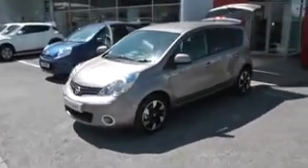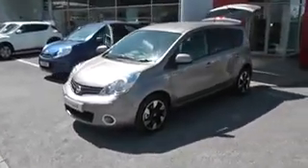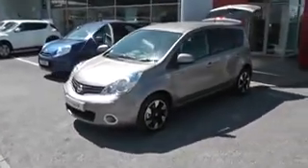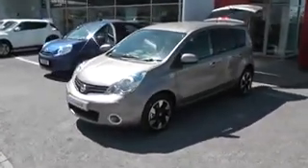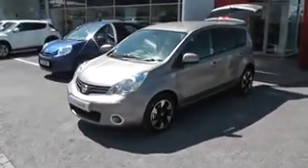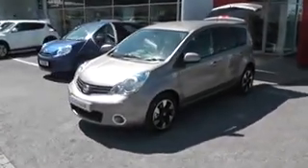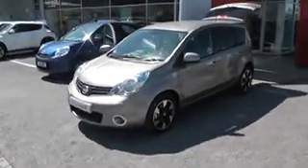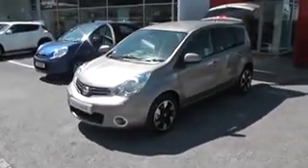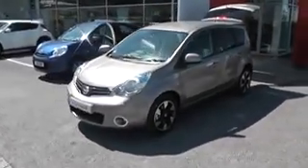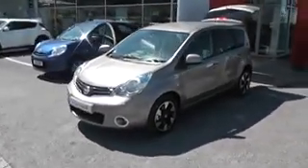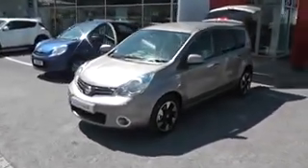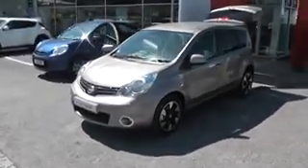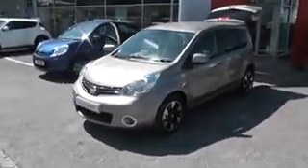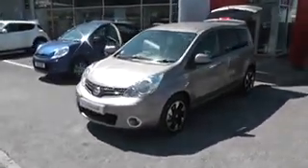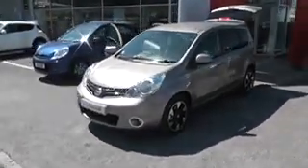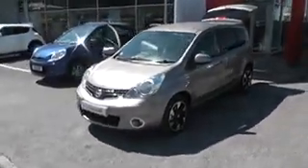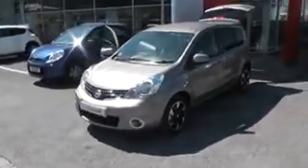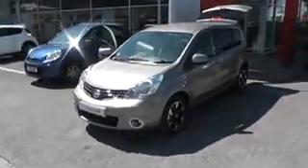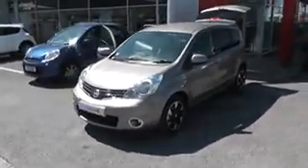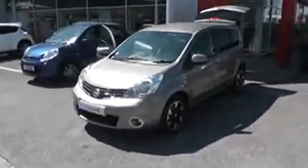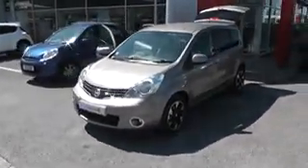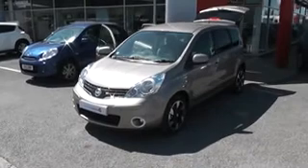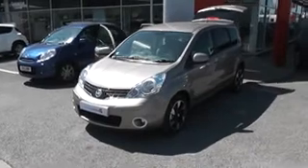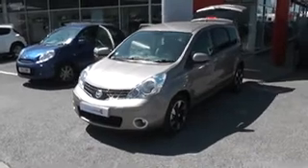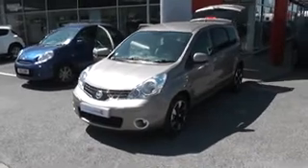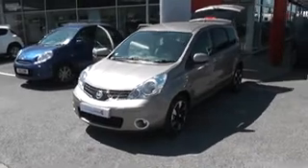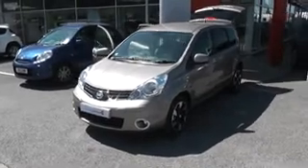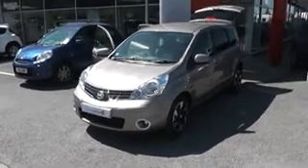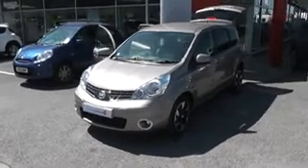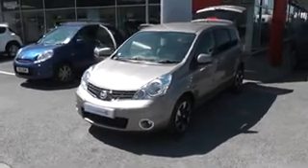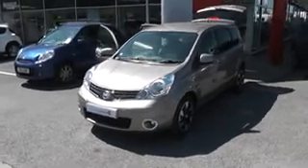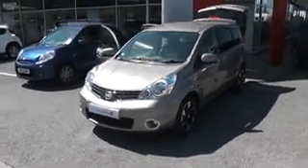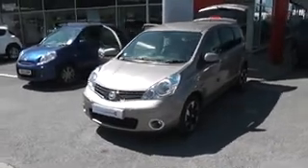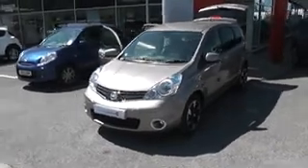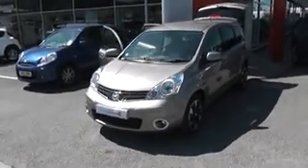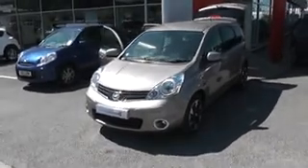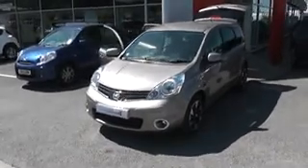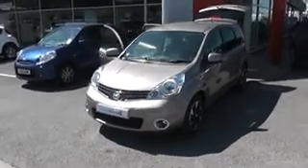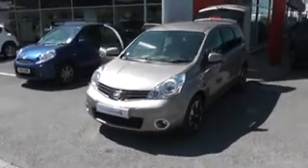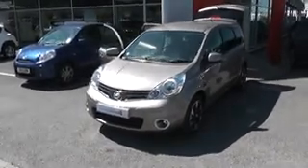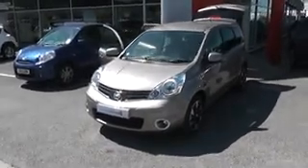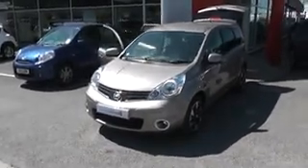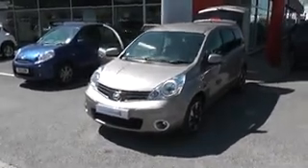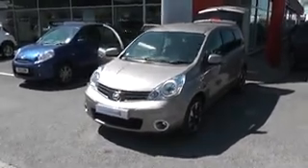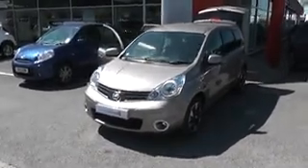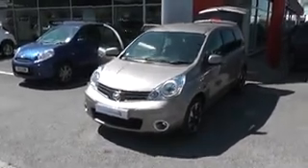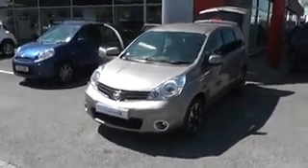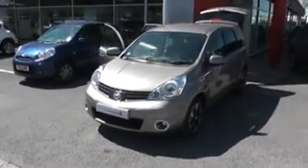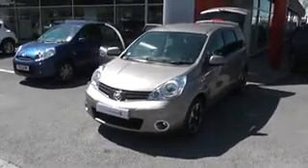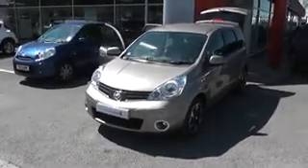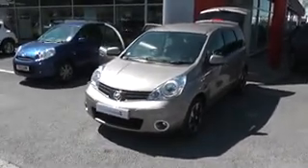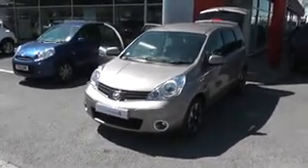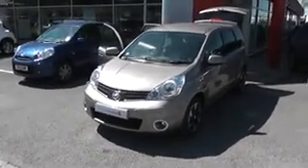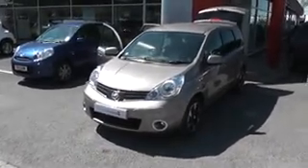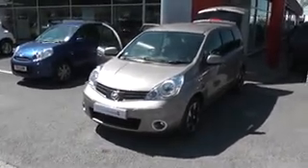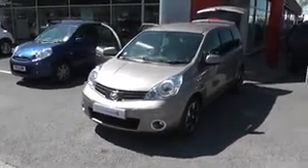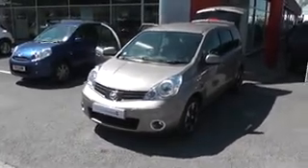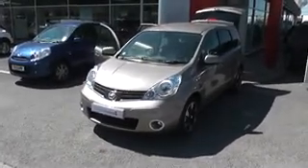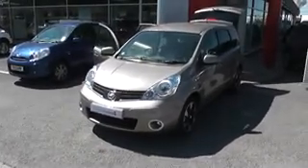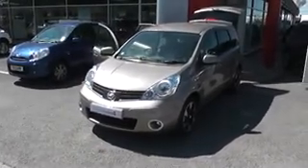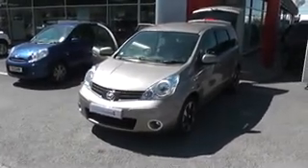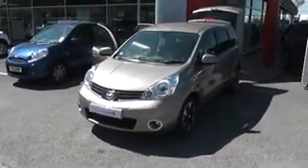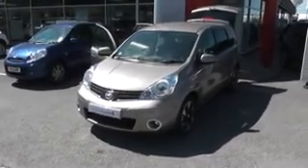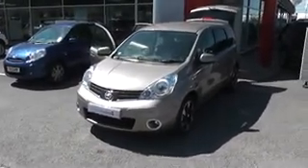The car is a pre-registered vehicle. It has delivery miles only on the clock and it's on sale at over £2,000 off book price.